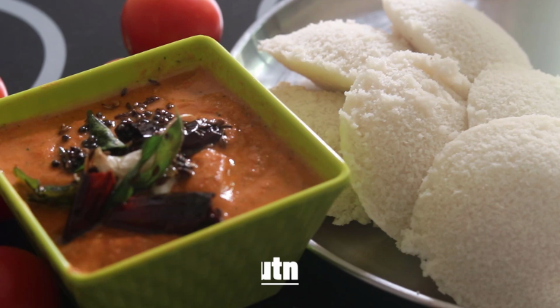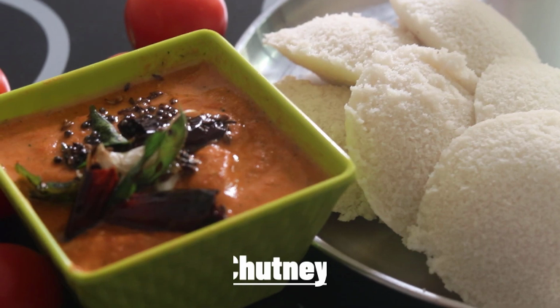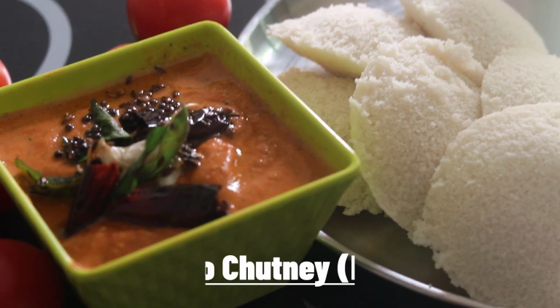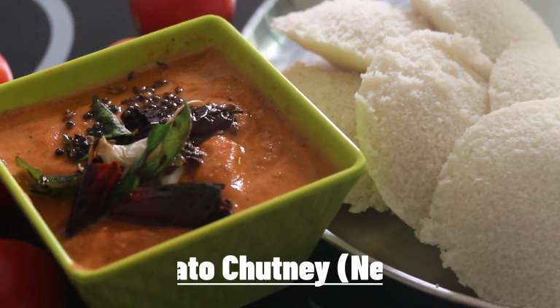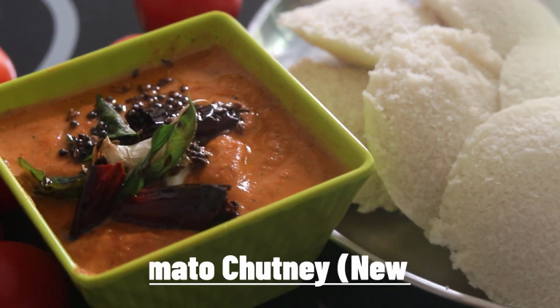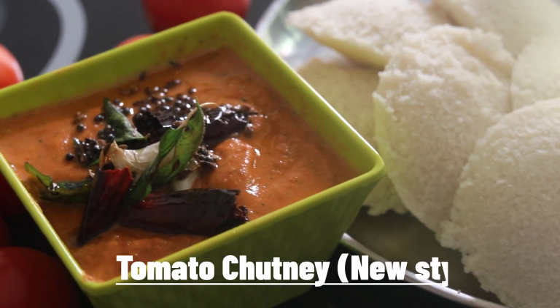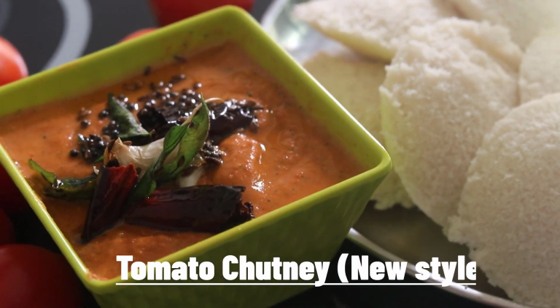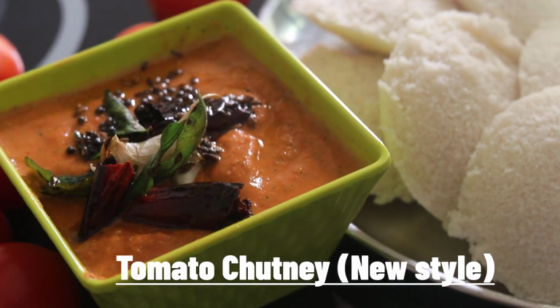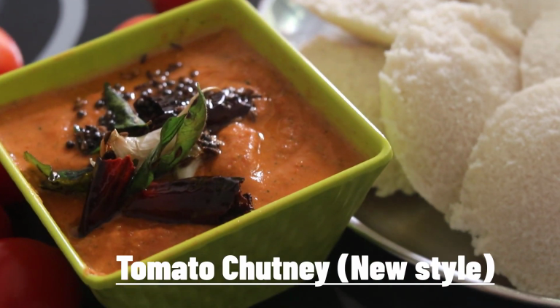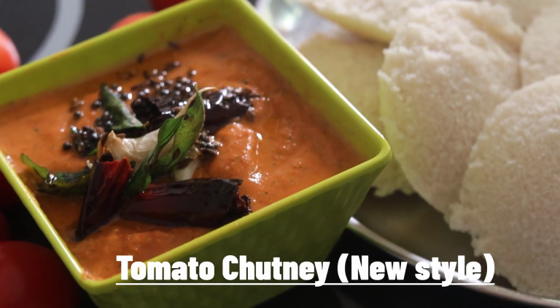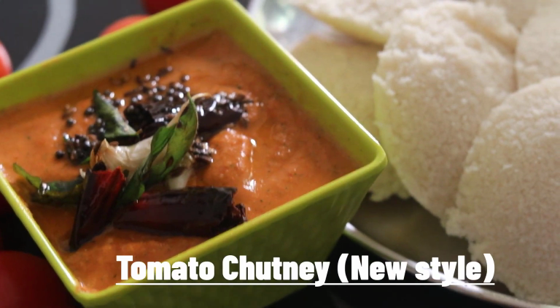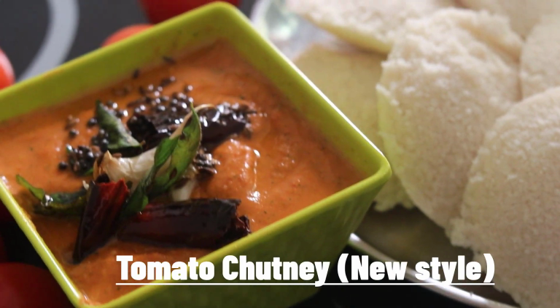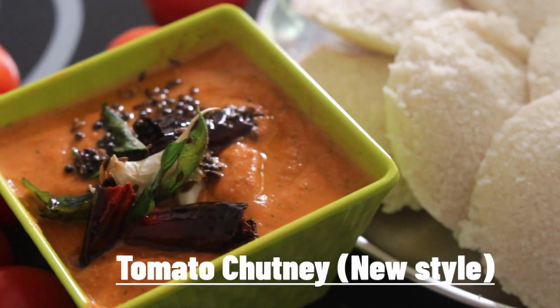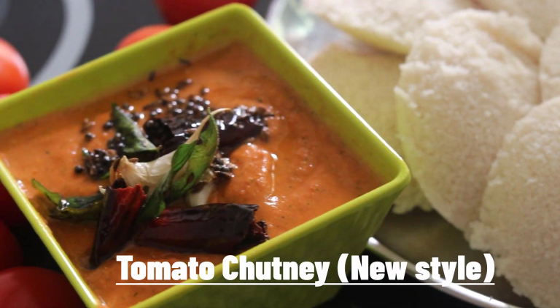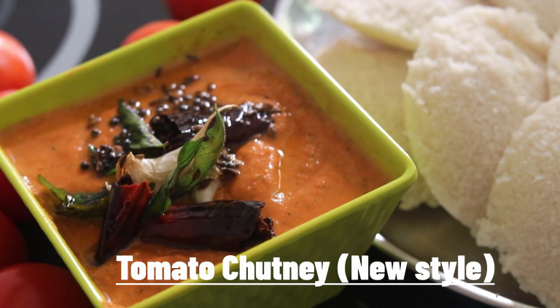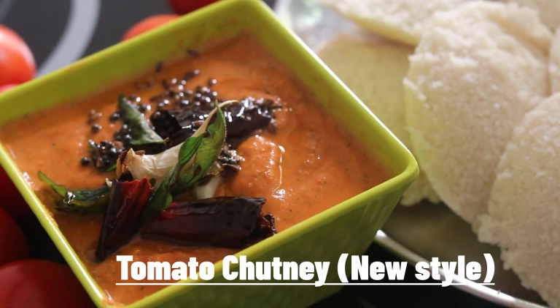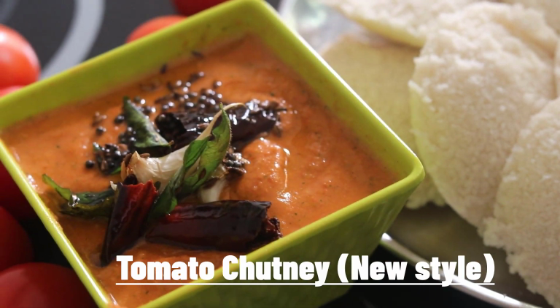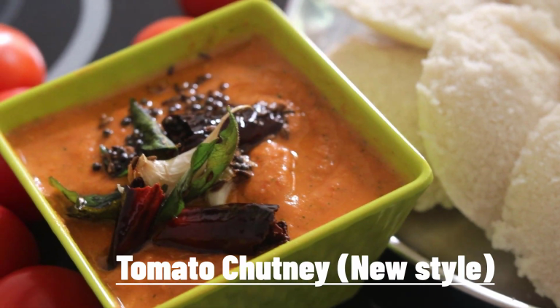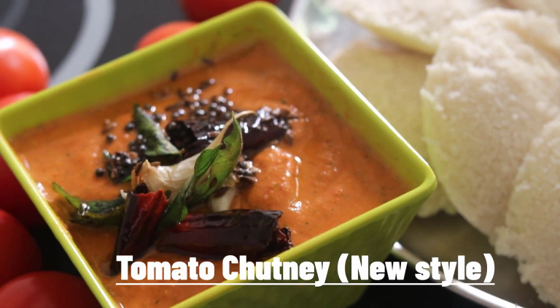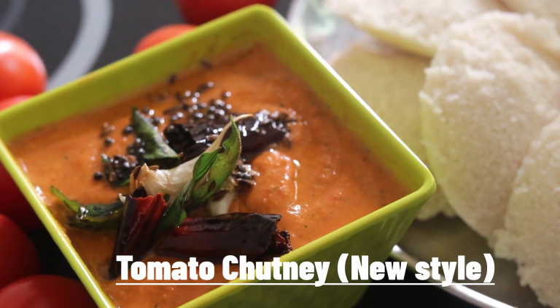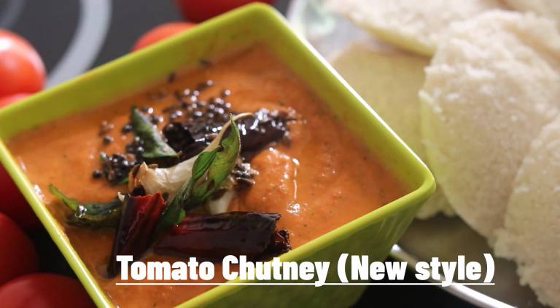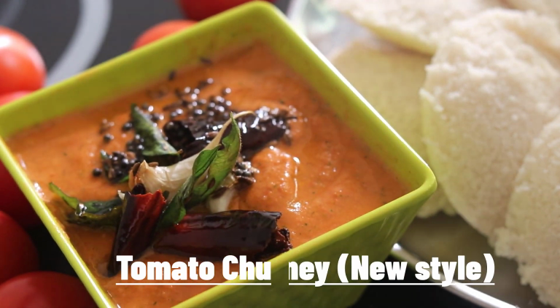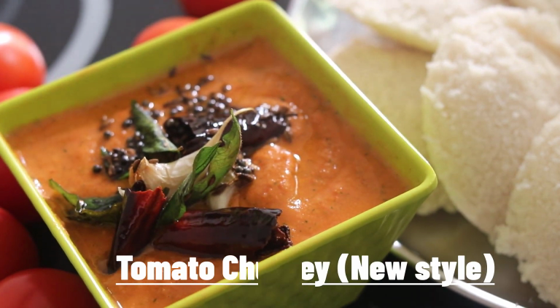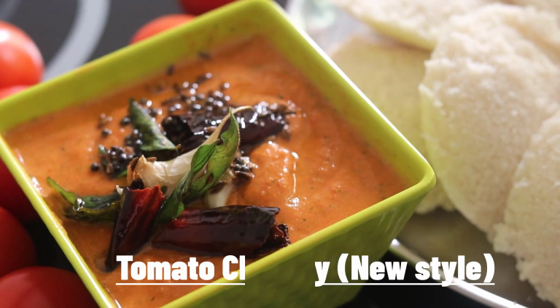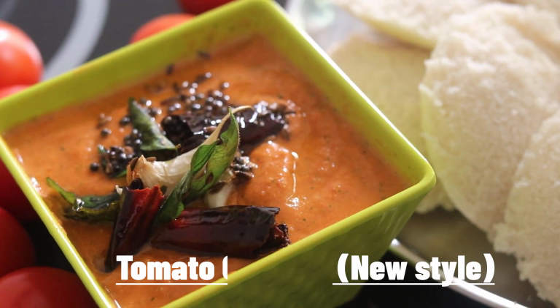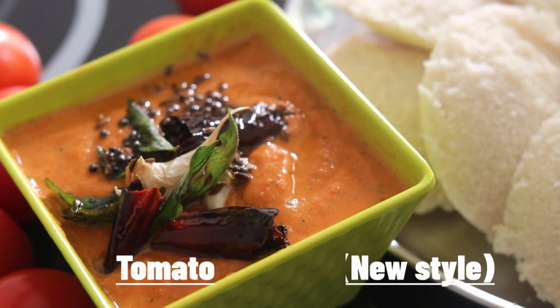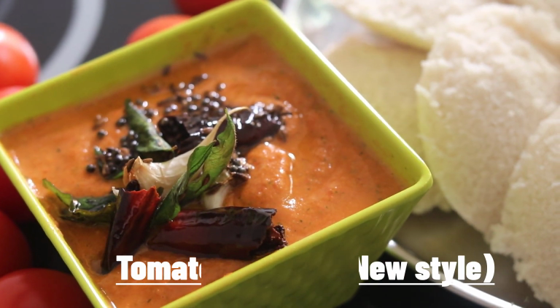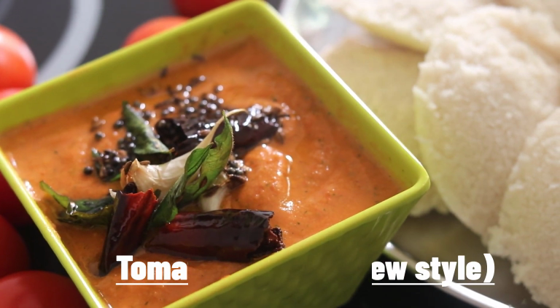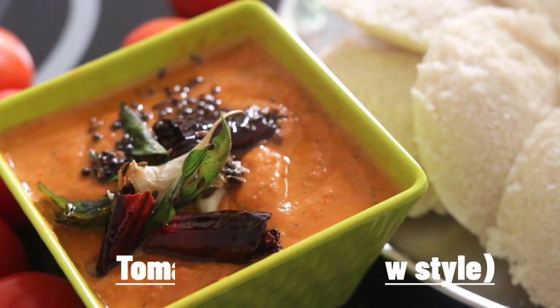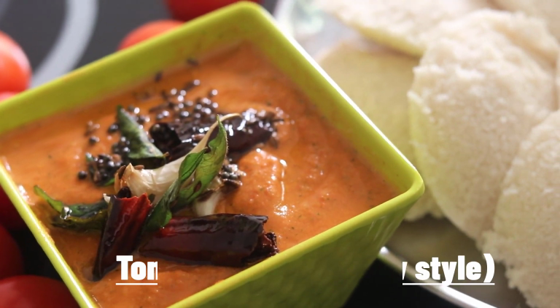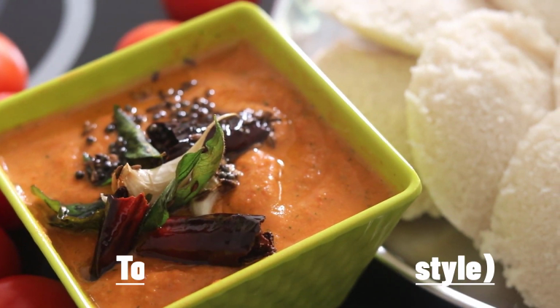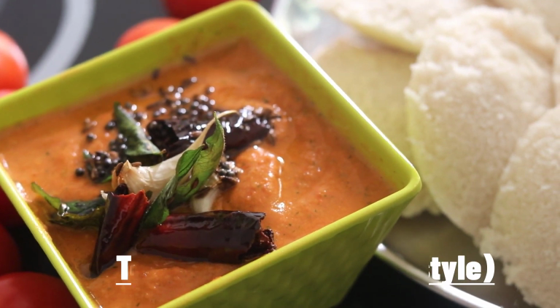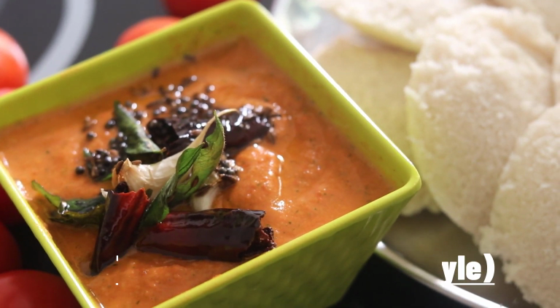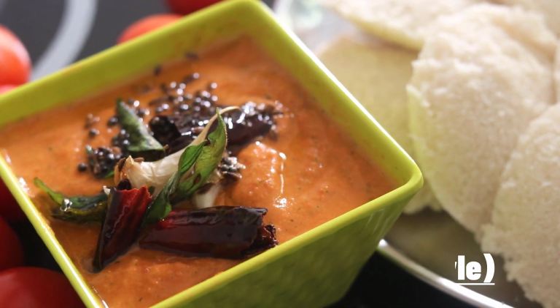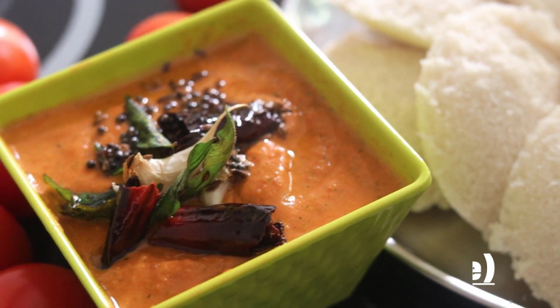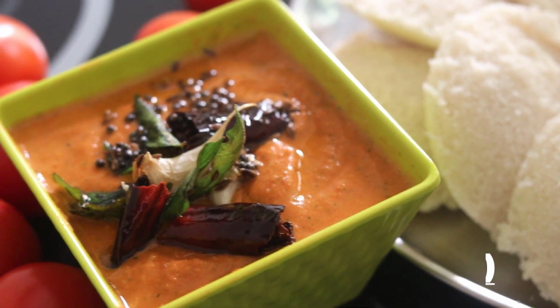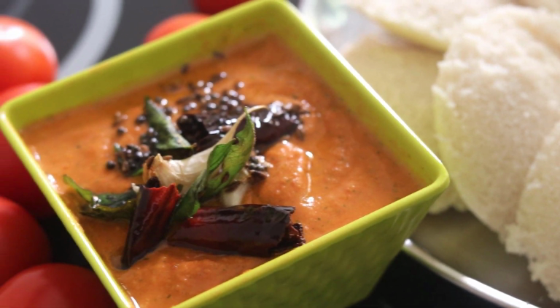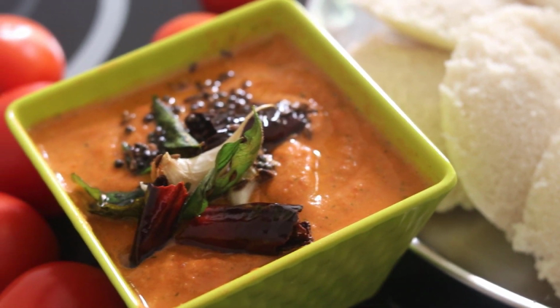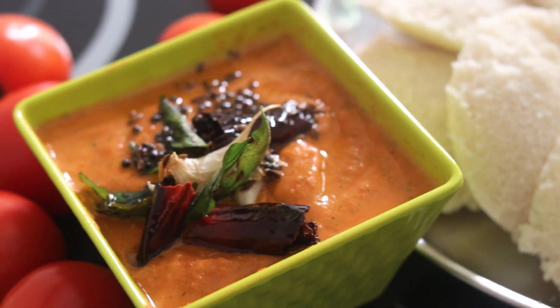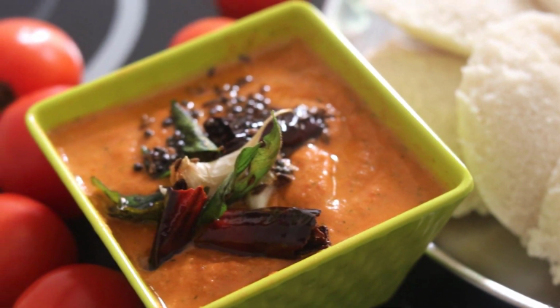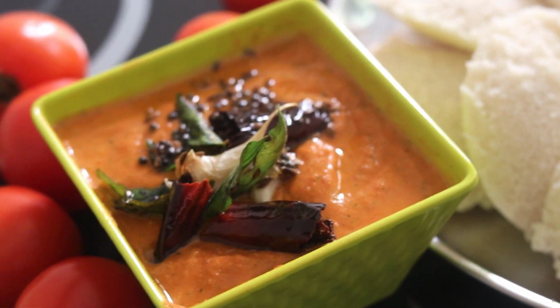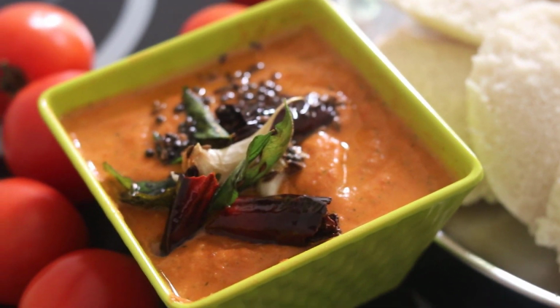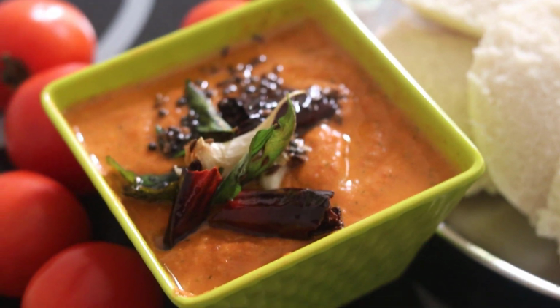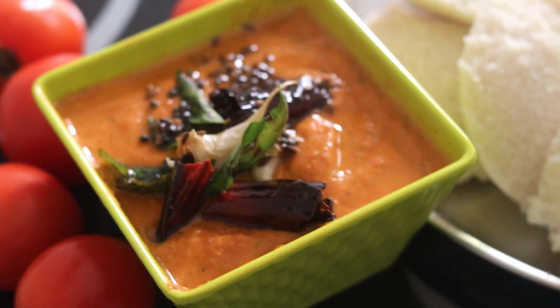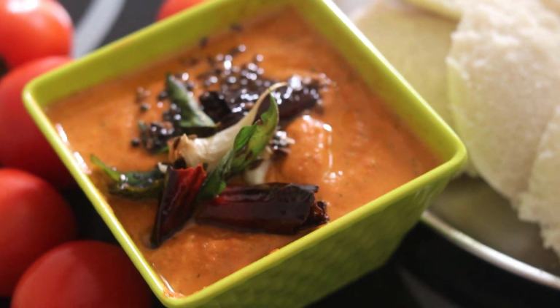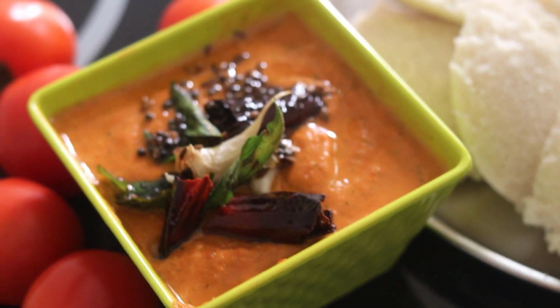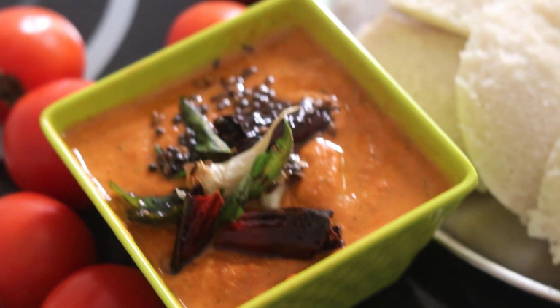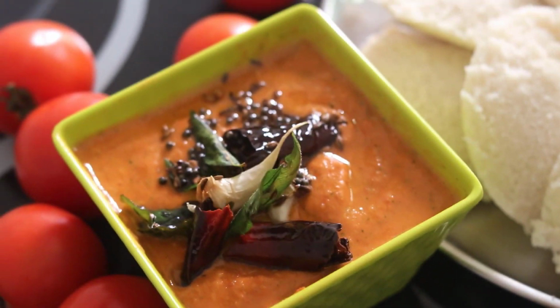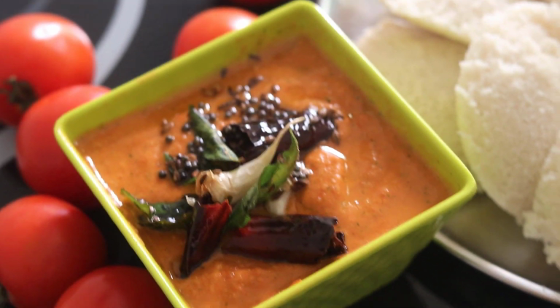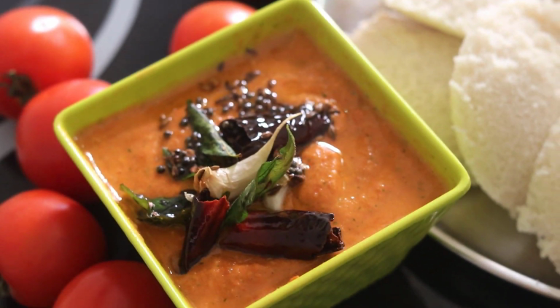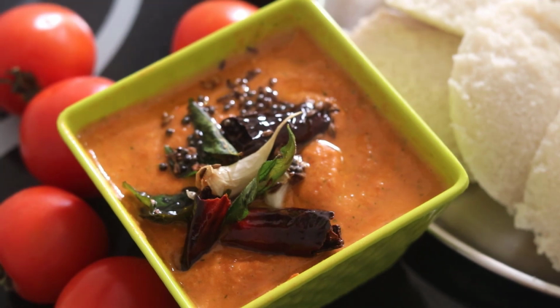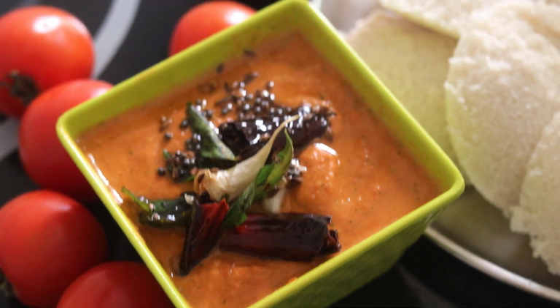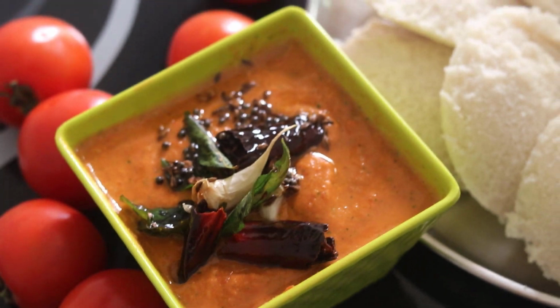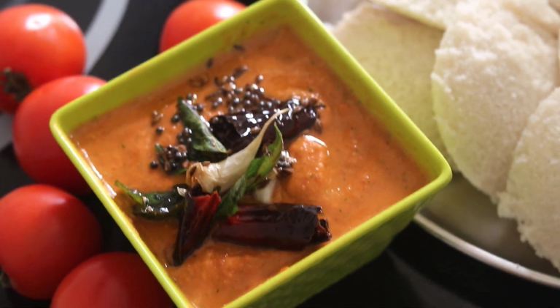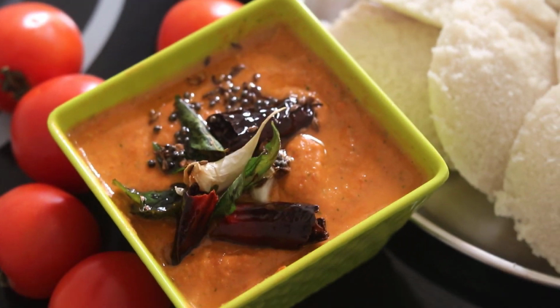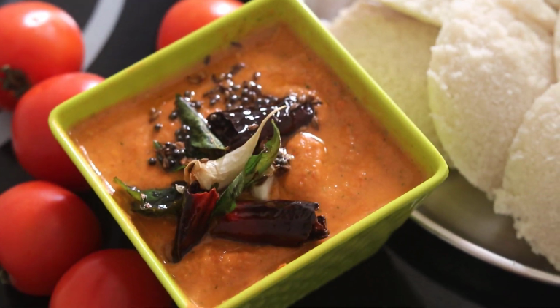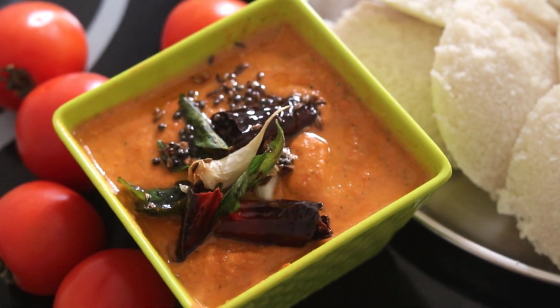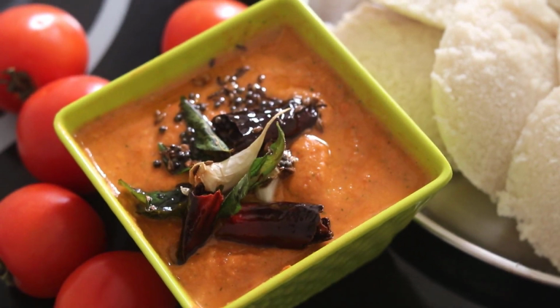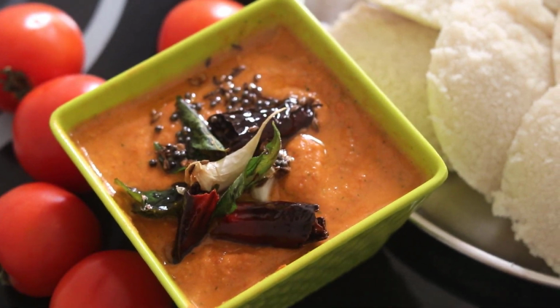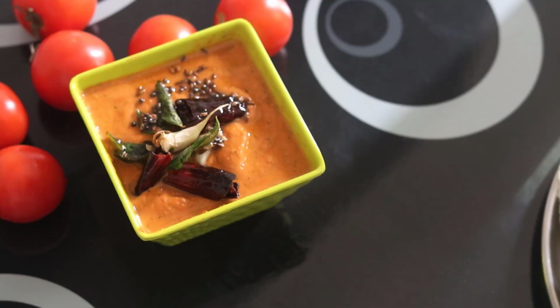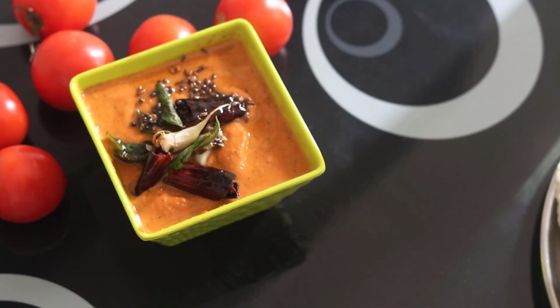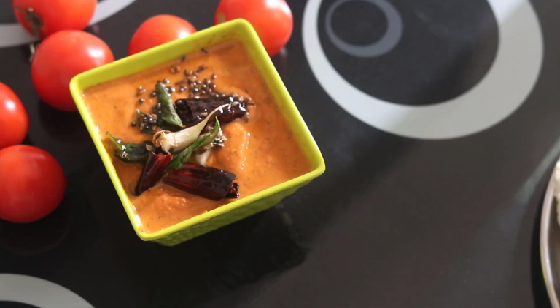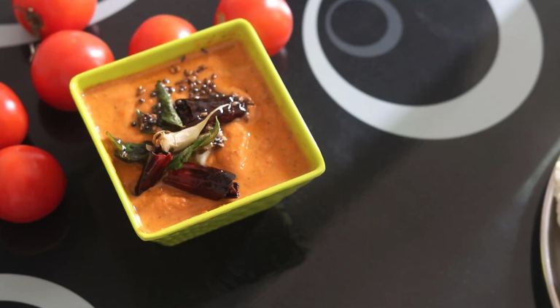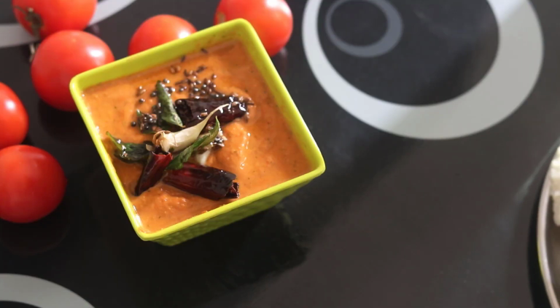Hi, hello. Today we are going to make a great breakfast. This is how we are going to make a little bit of tomato.